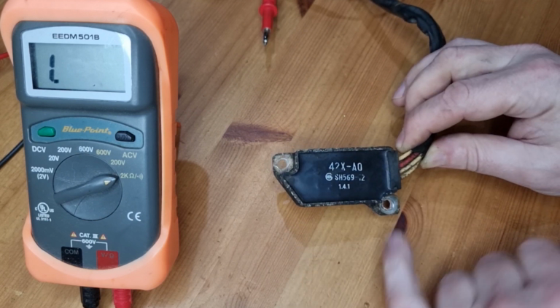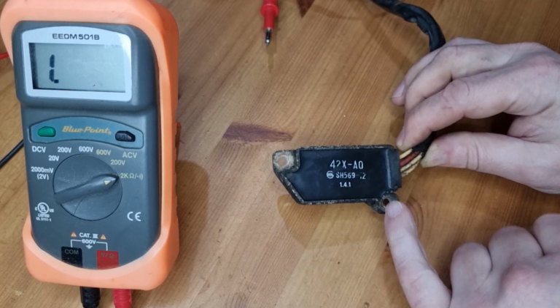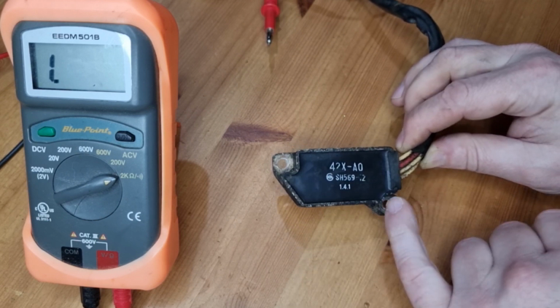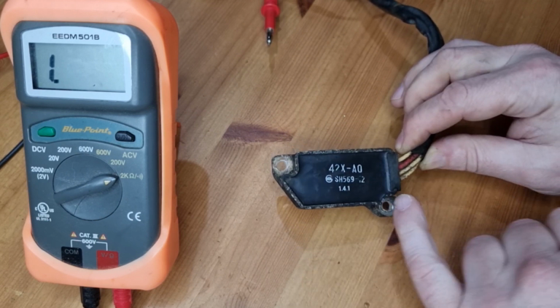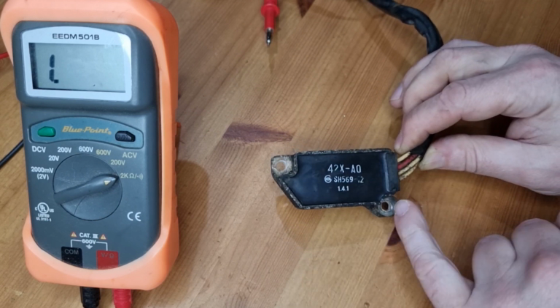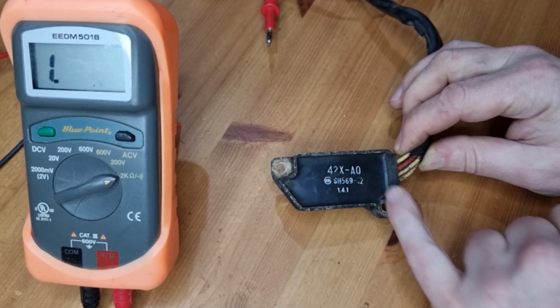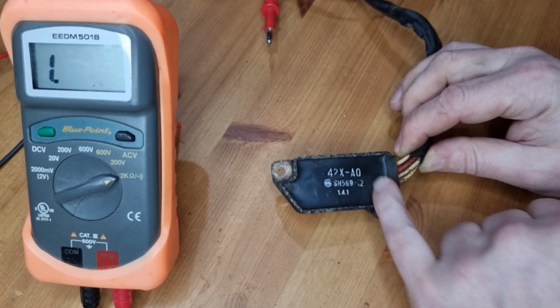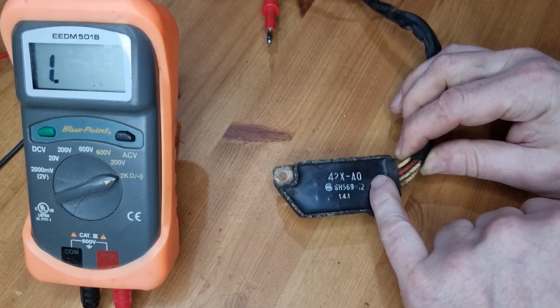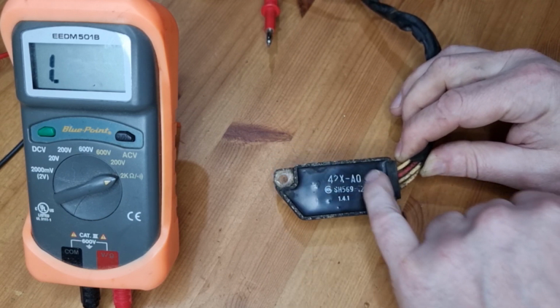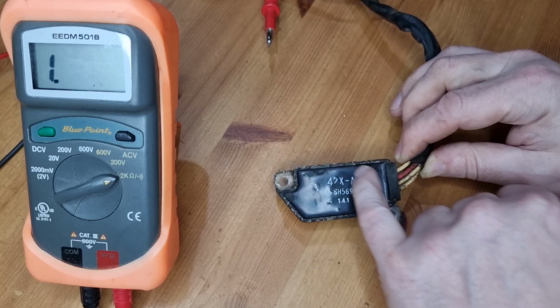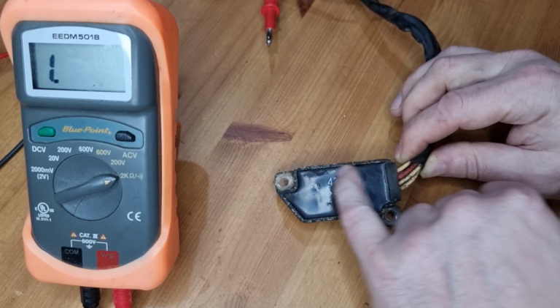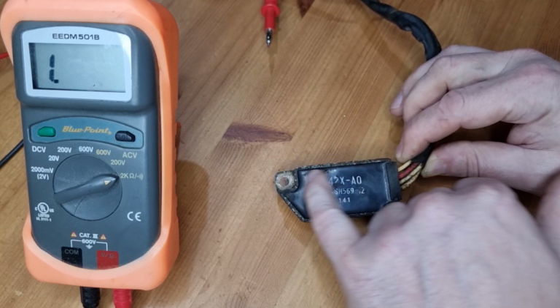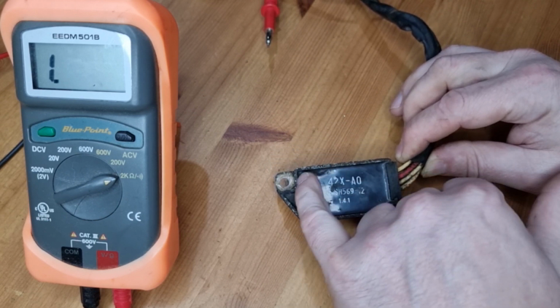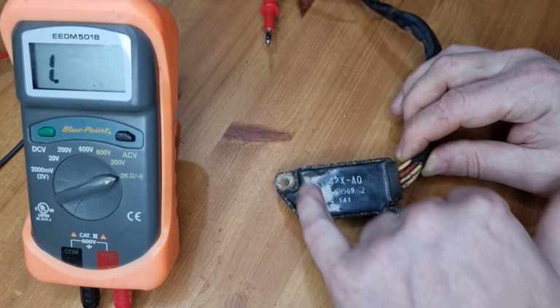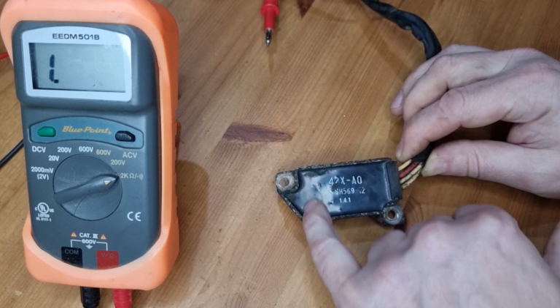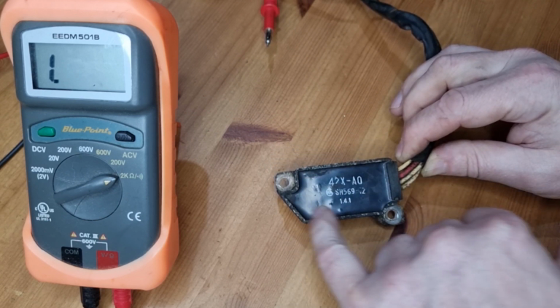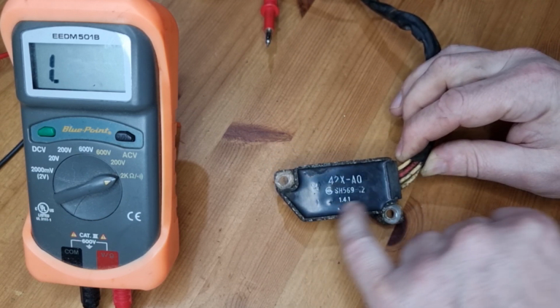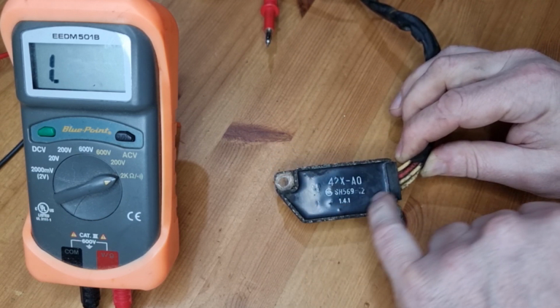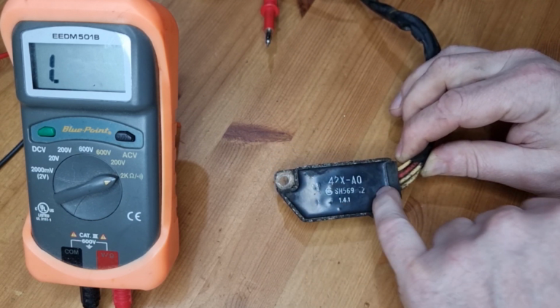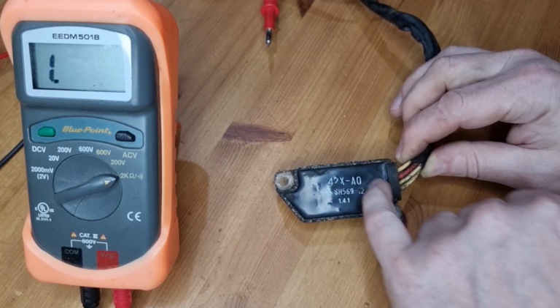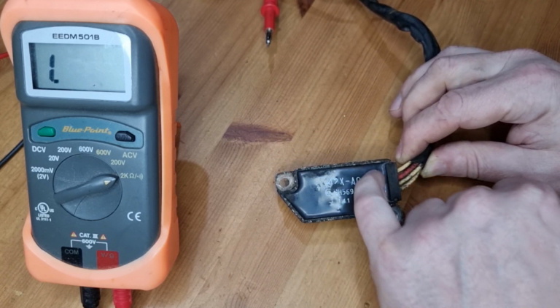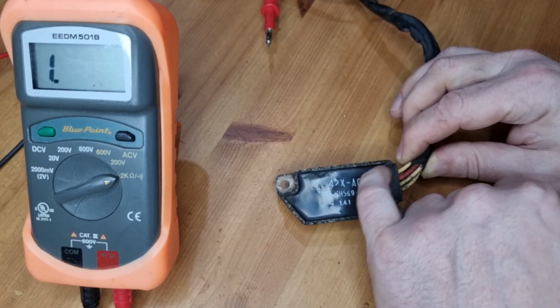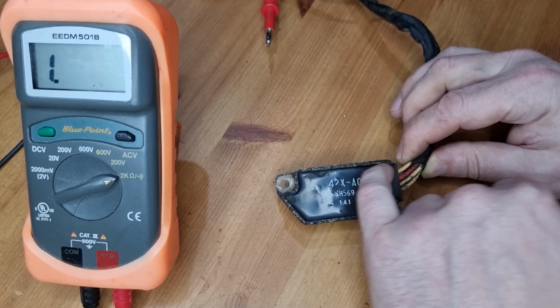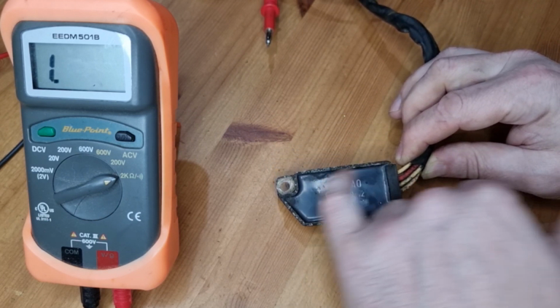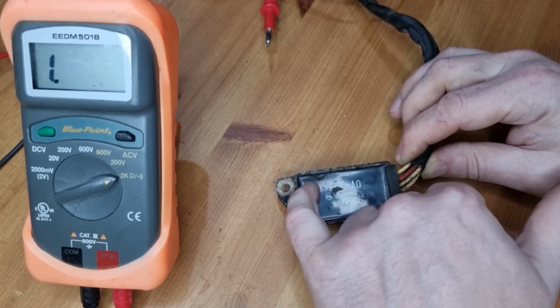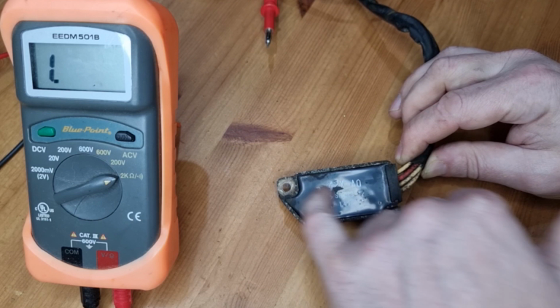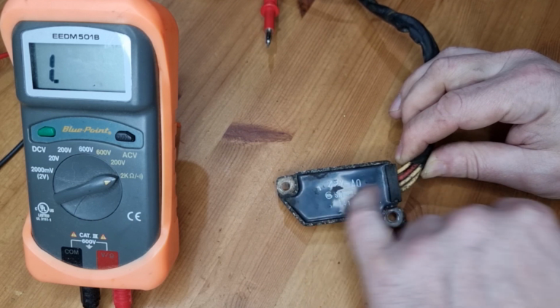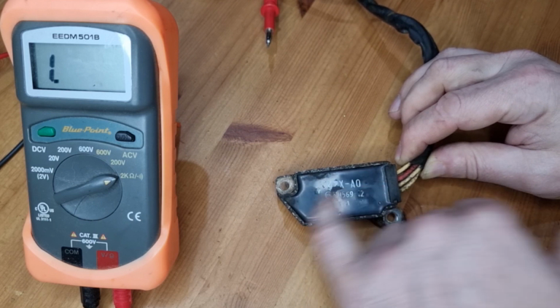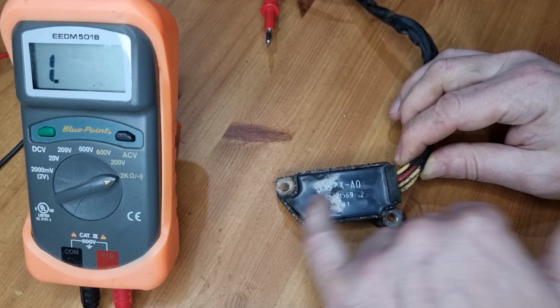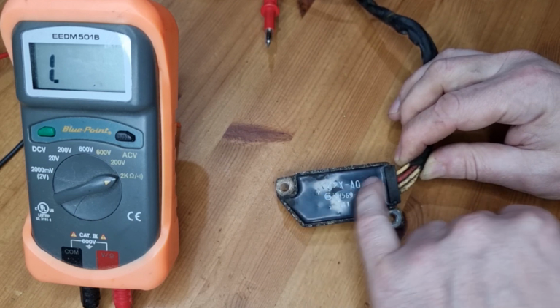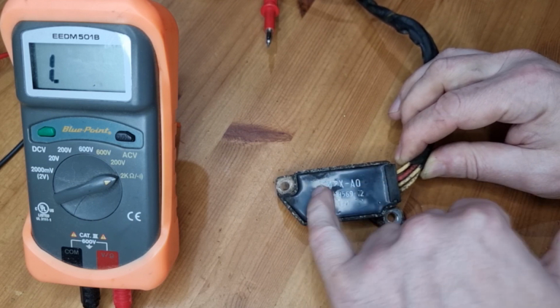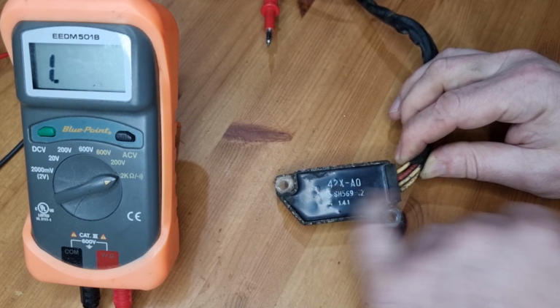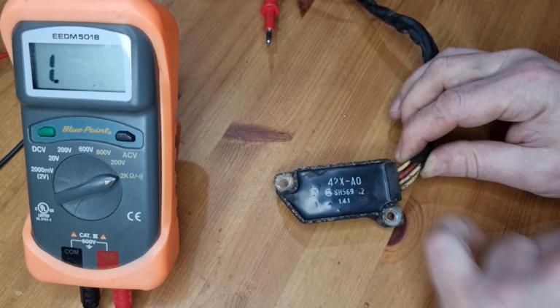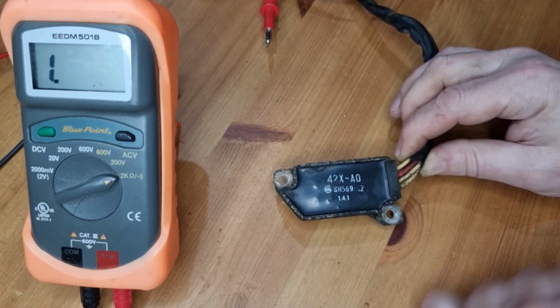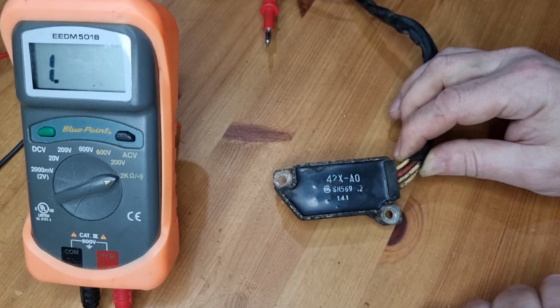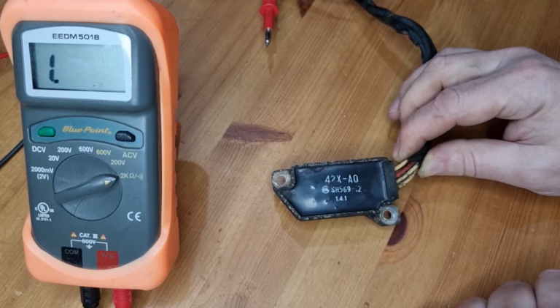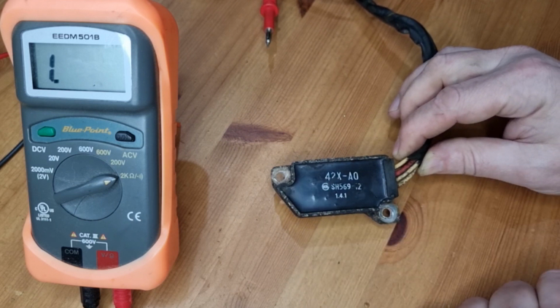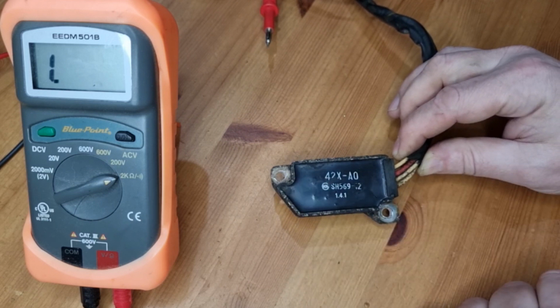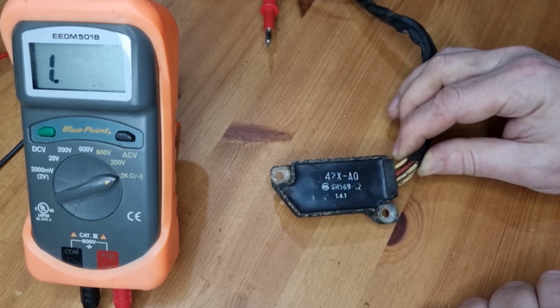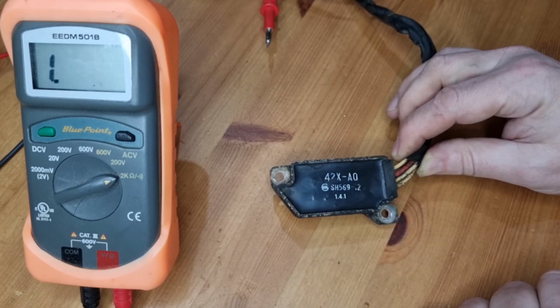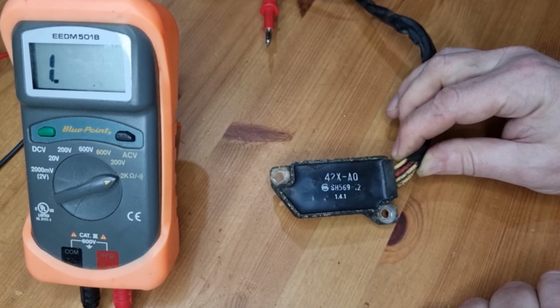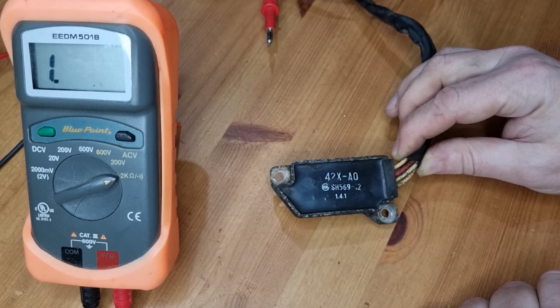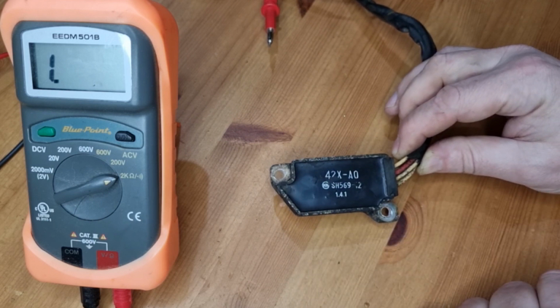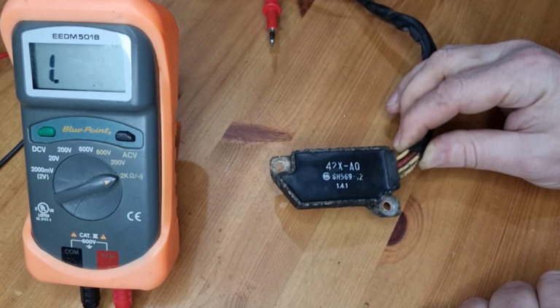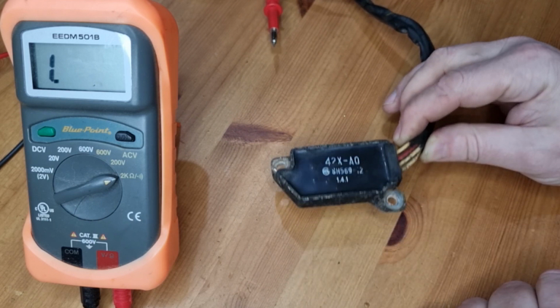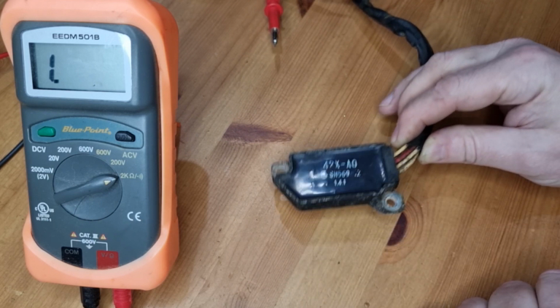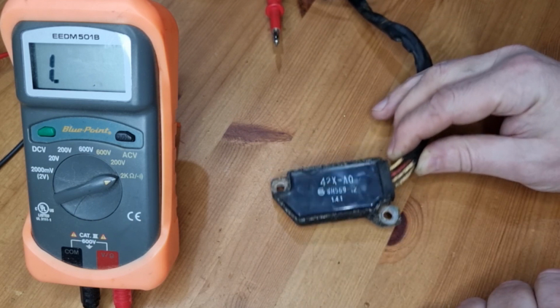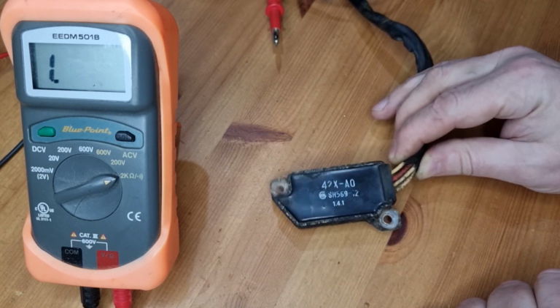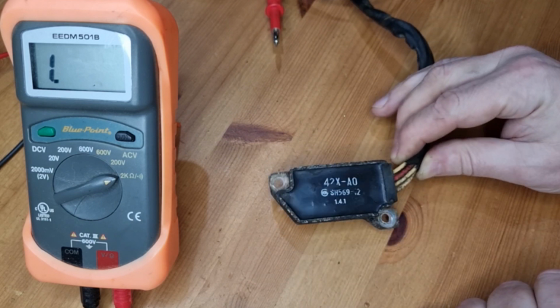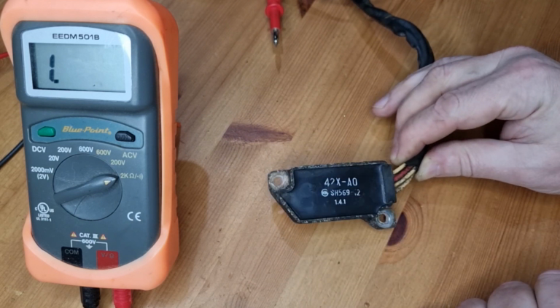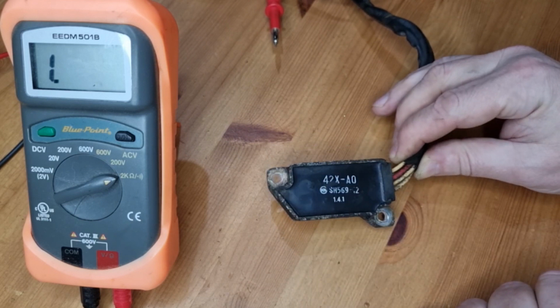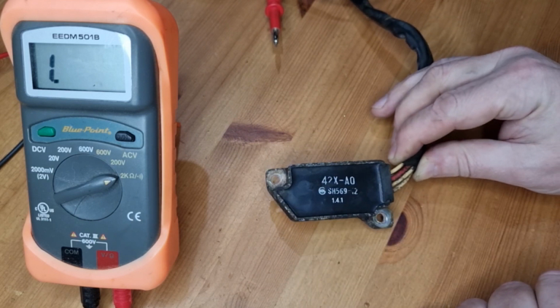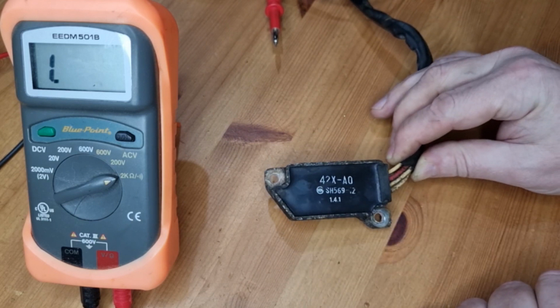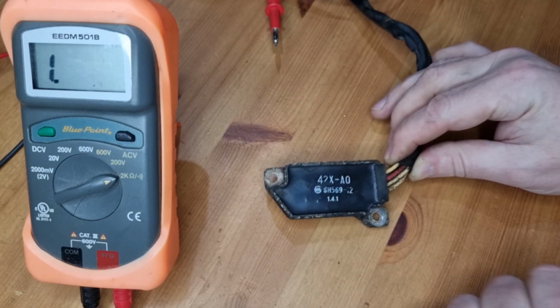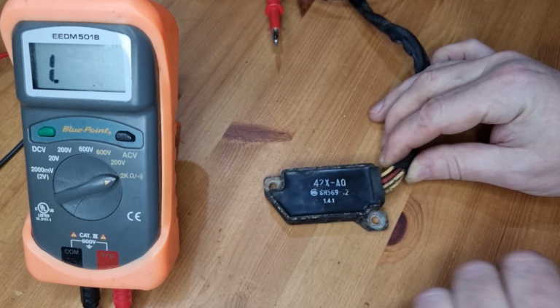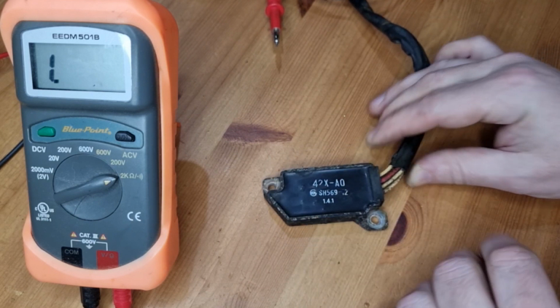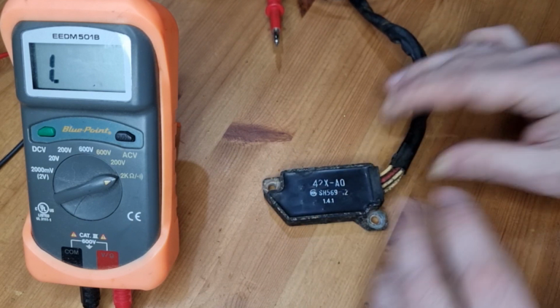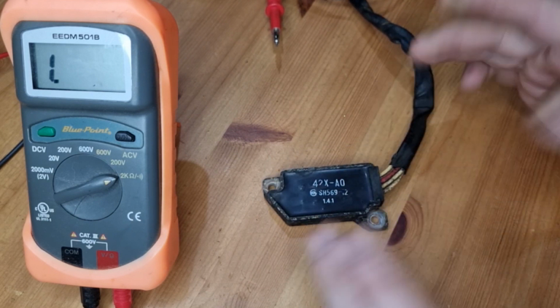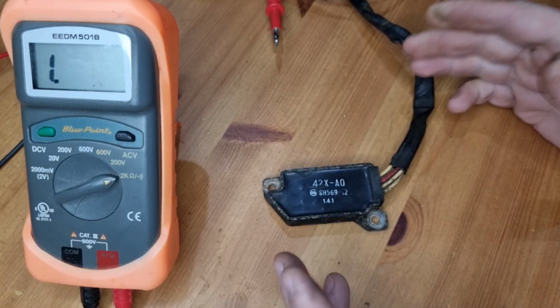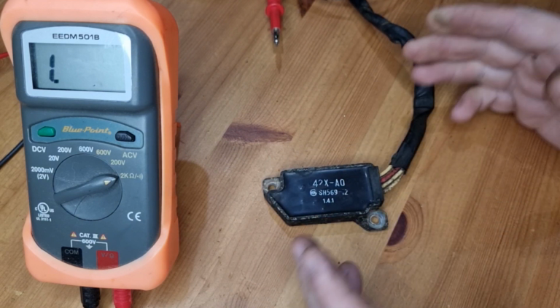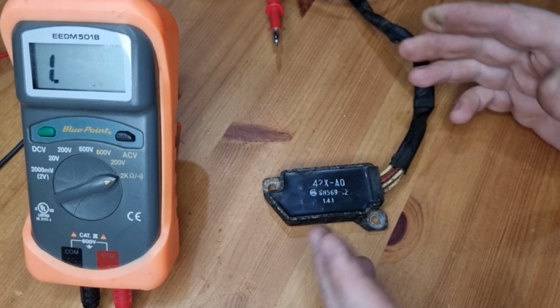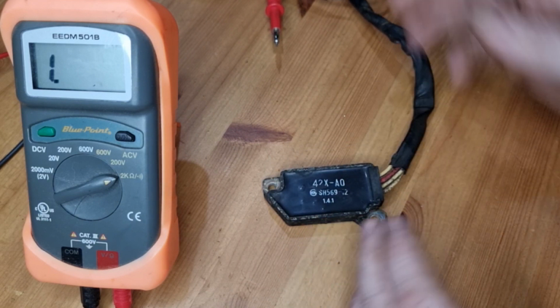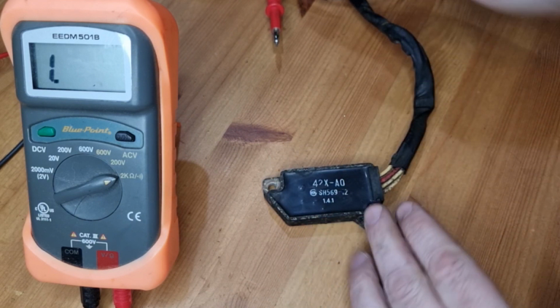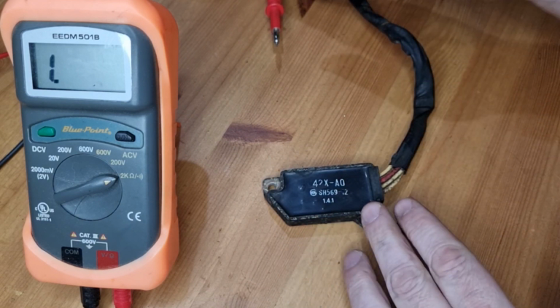In another video I'm going to try and remove this molded plastic here and see what we can do with it. But in the meantime, hope that helps you.